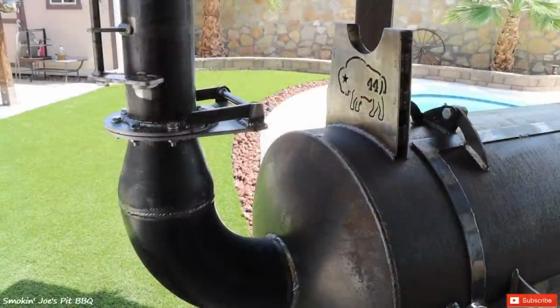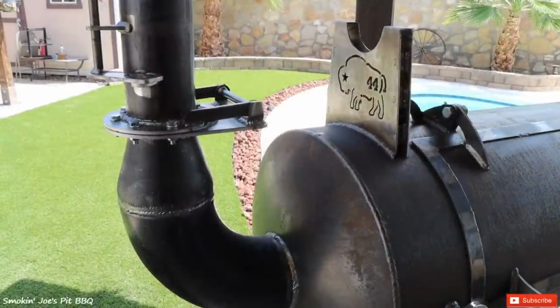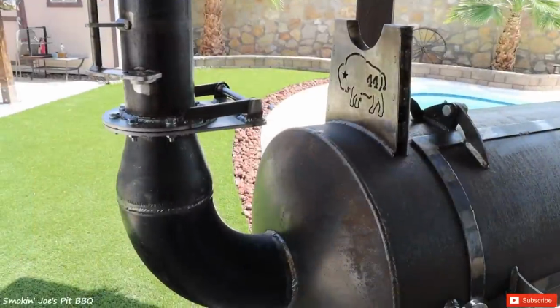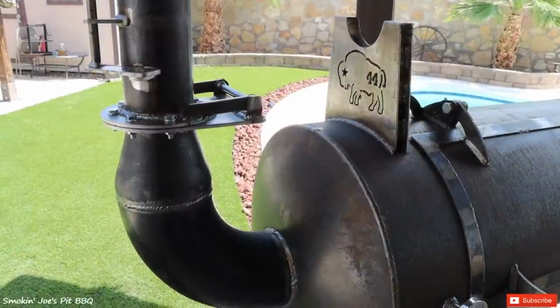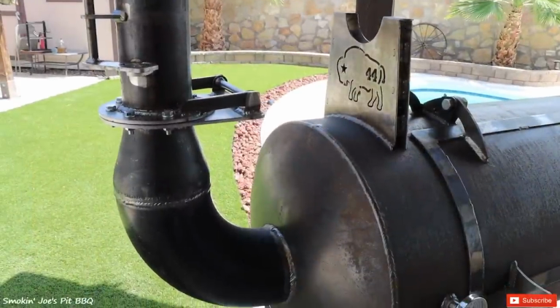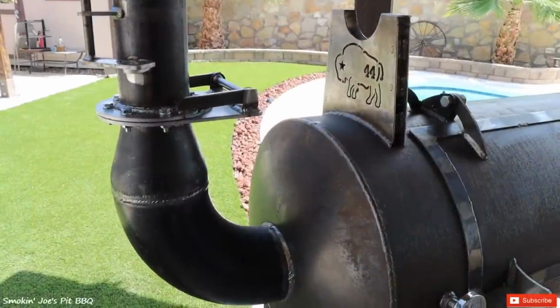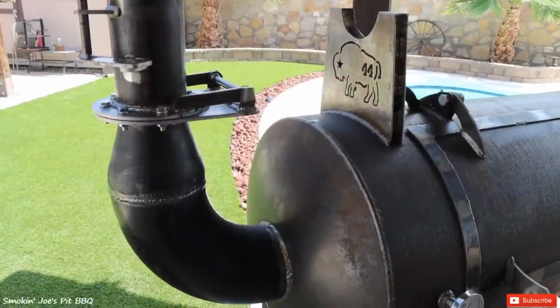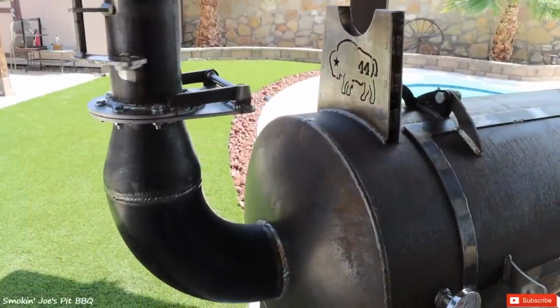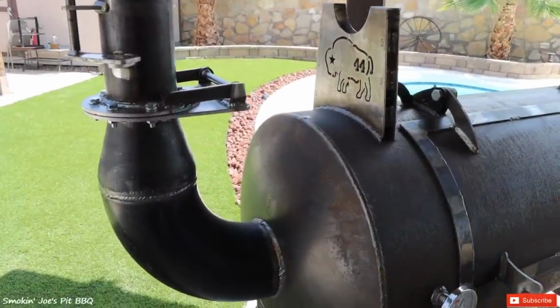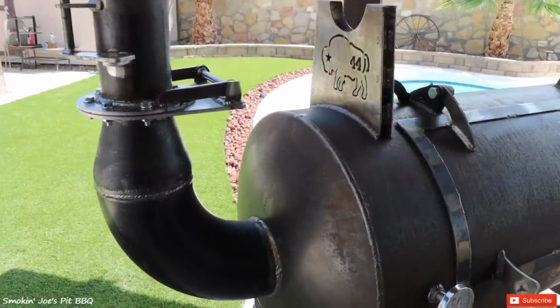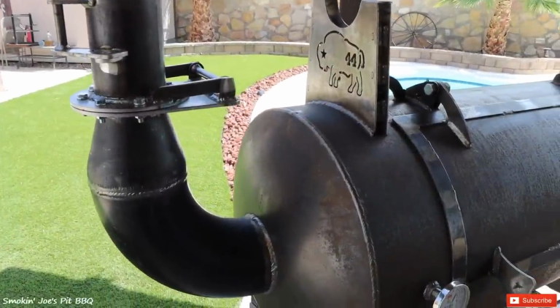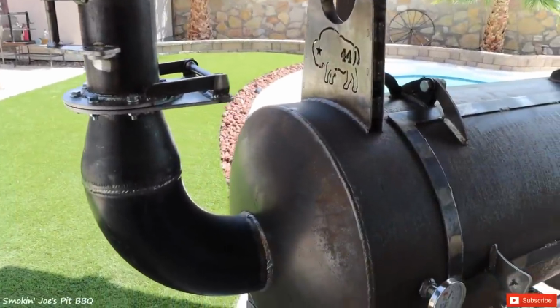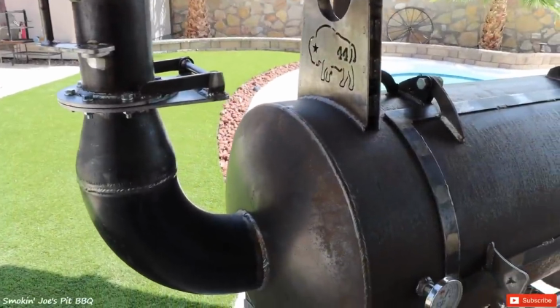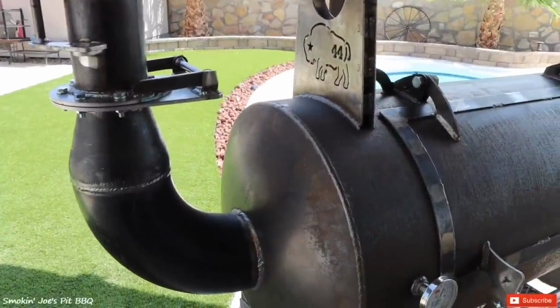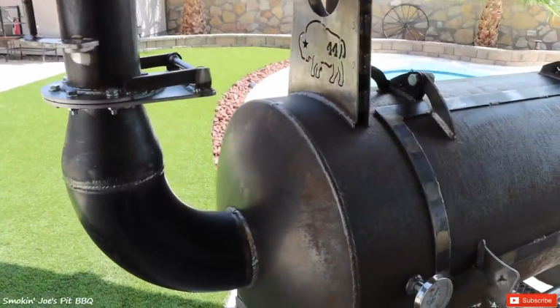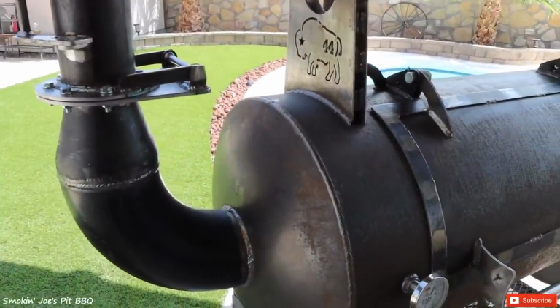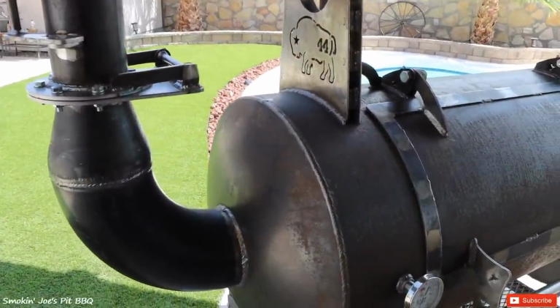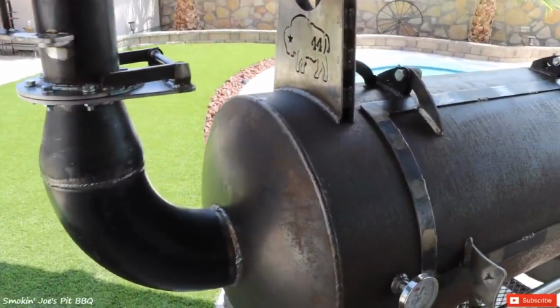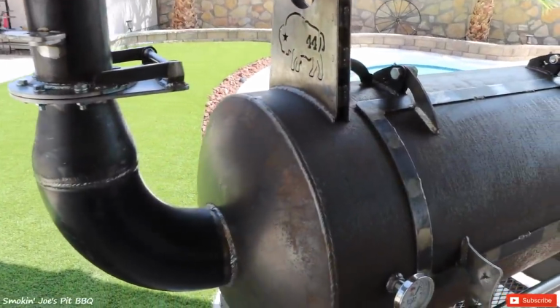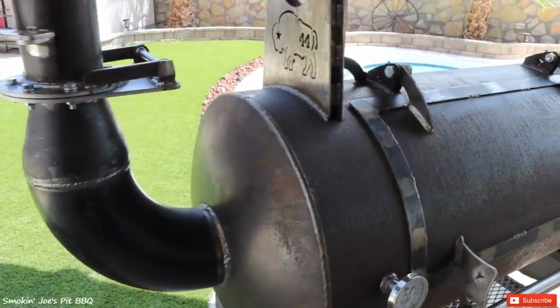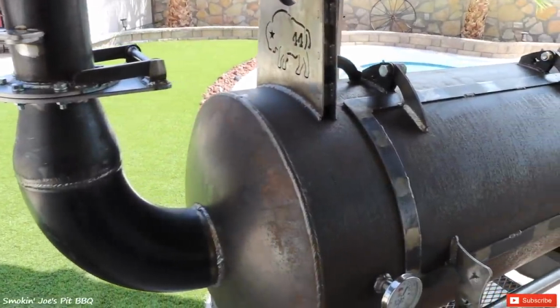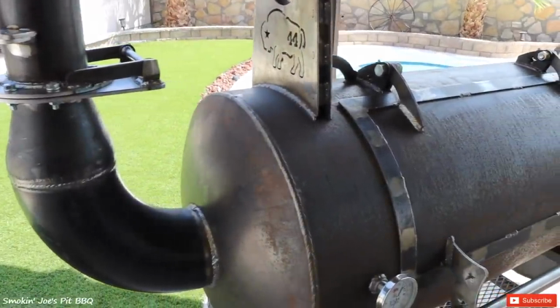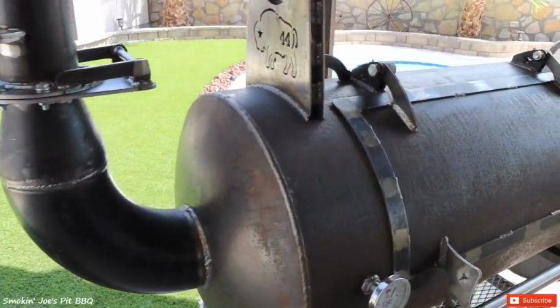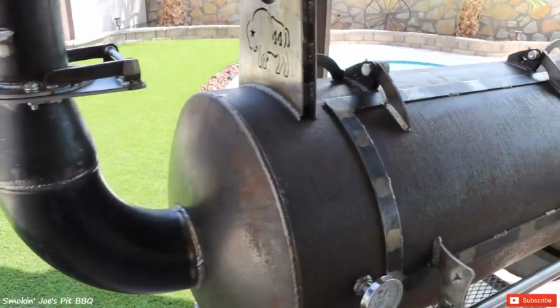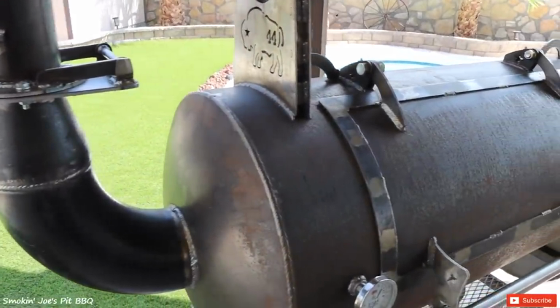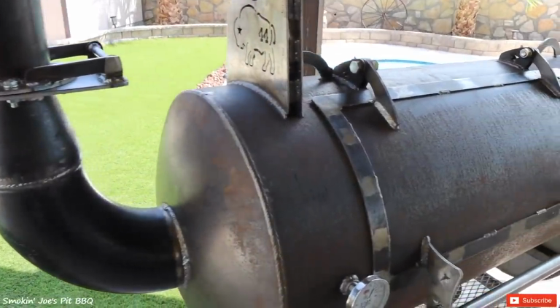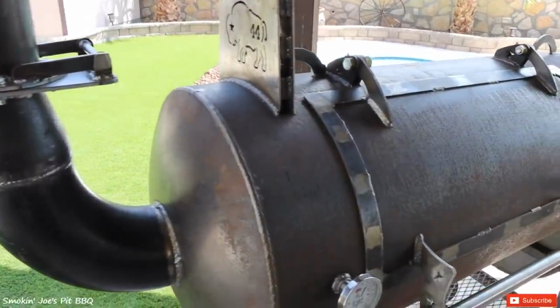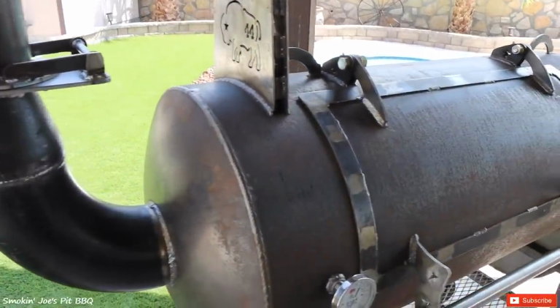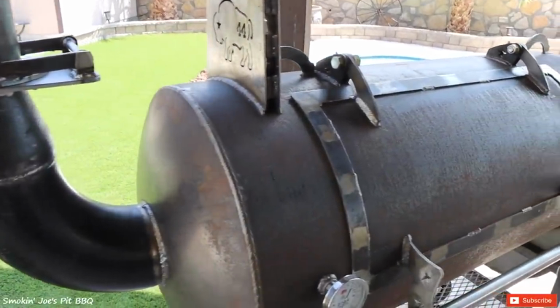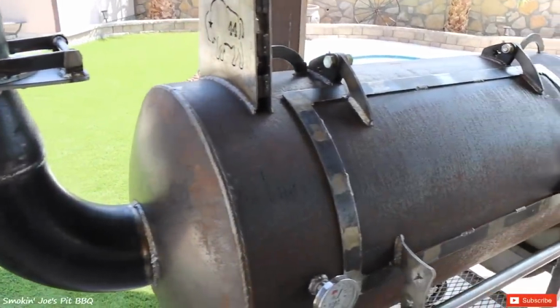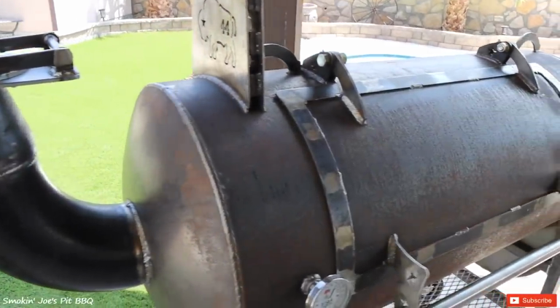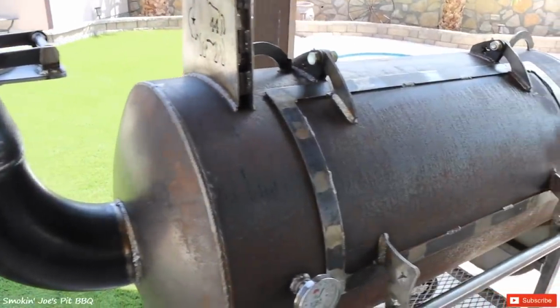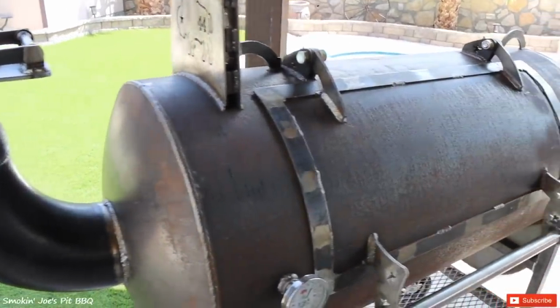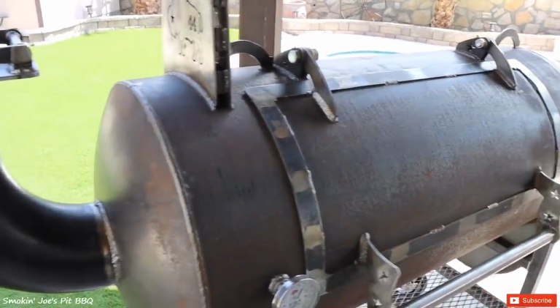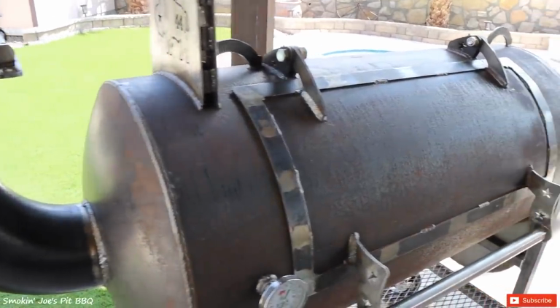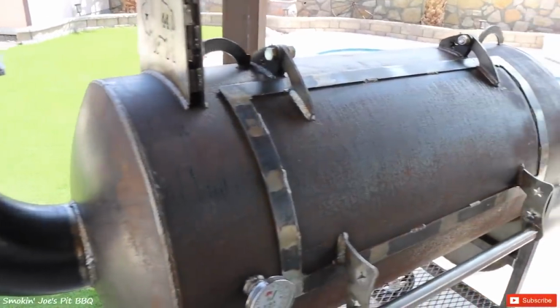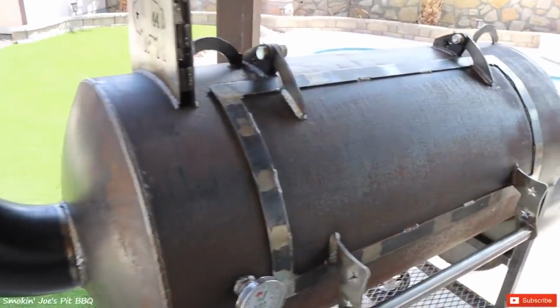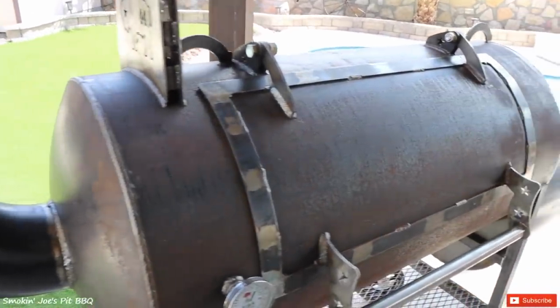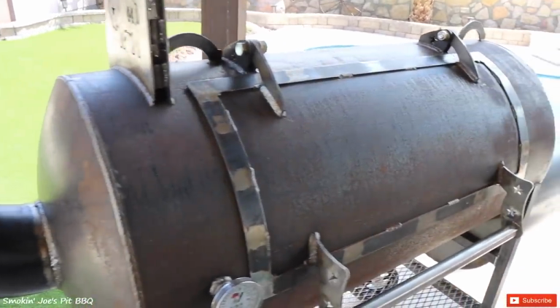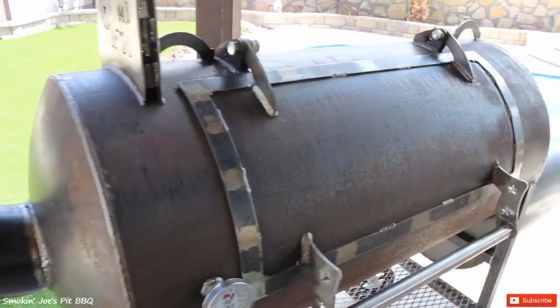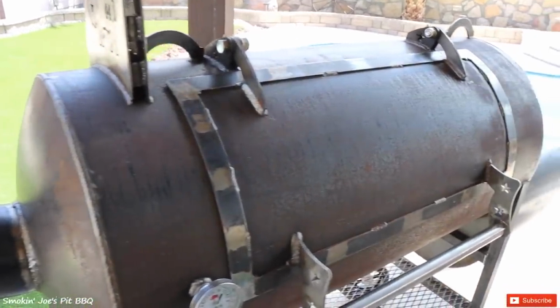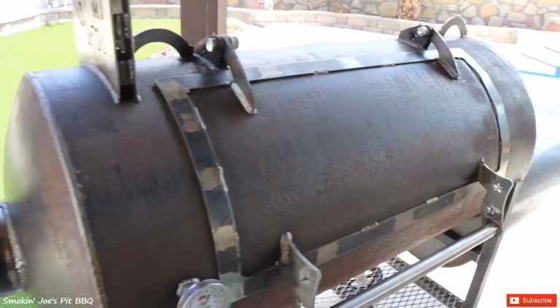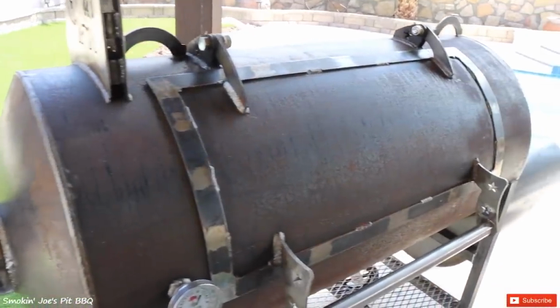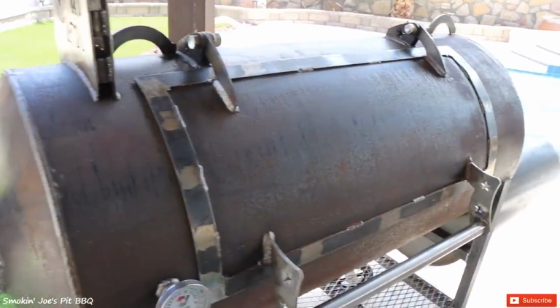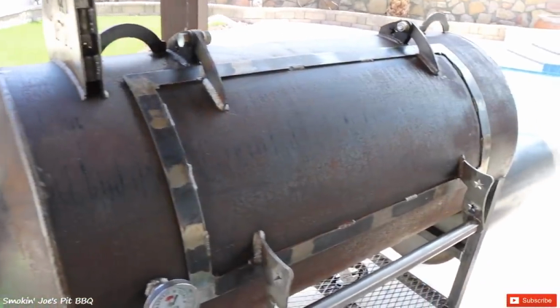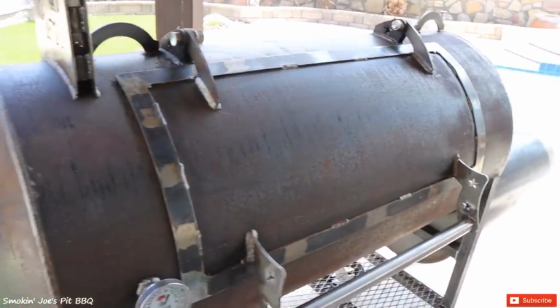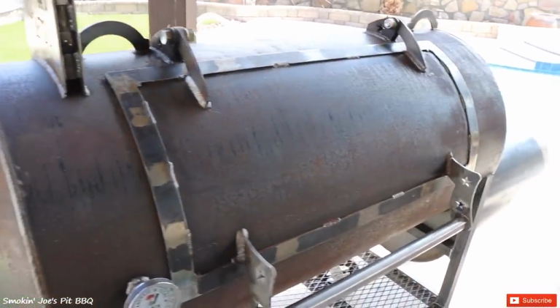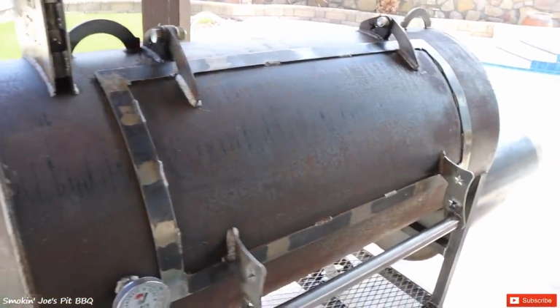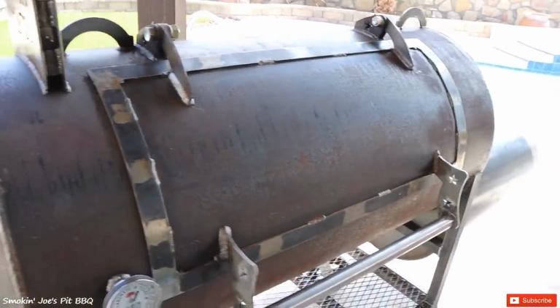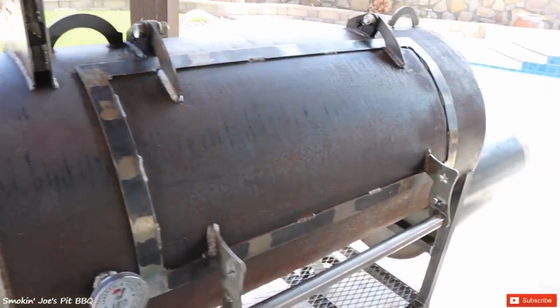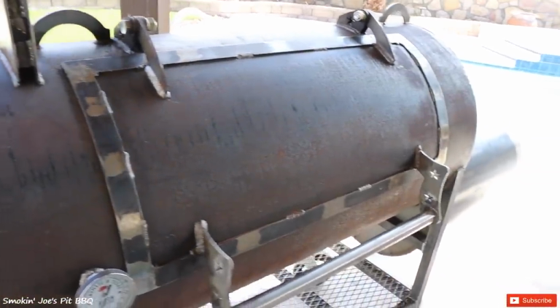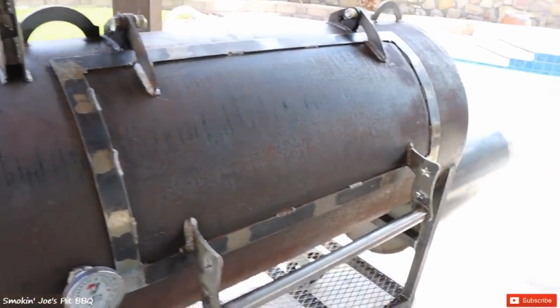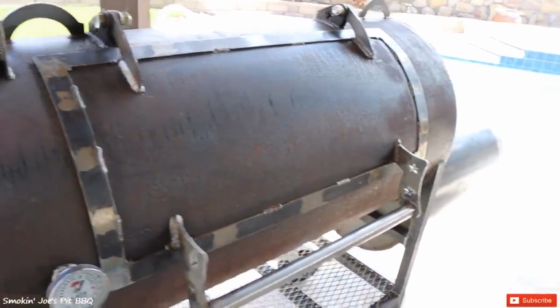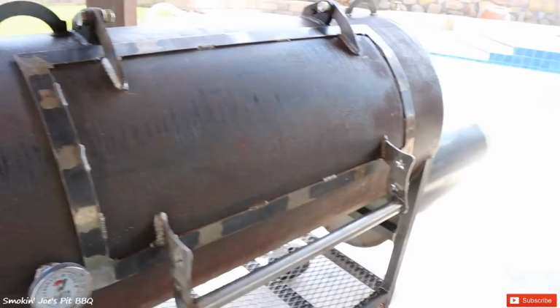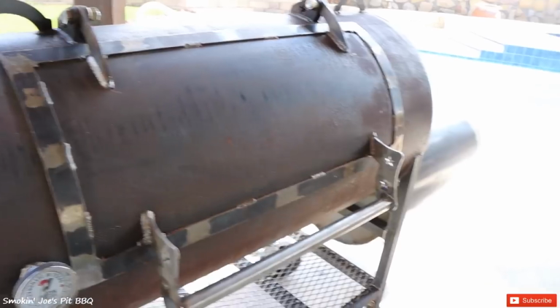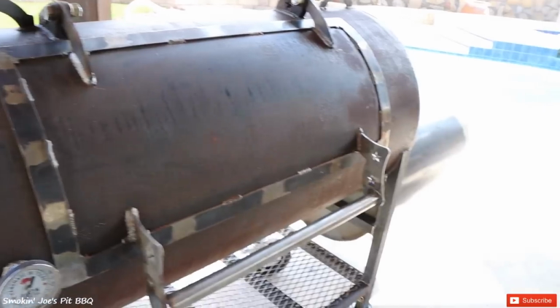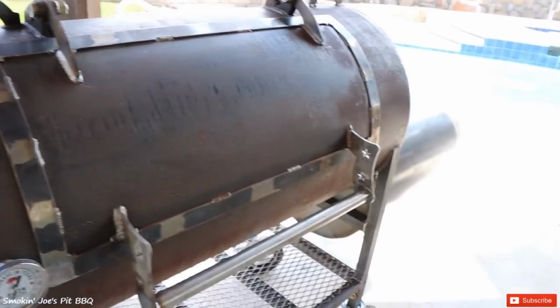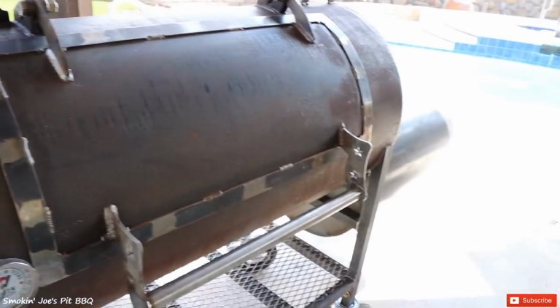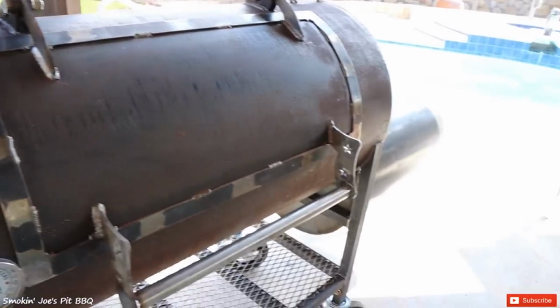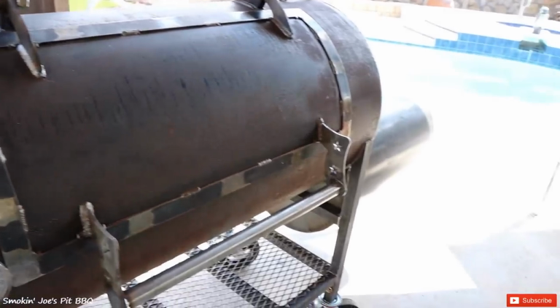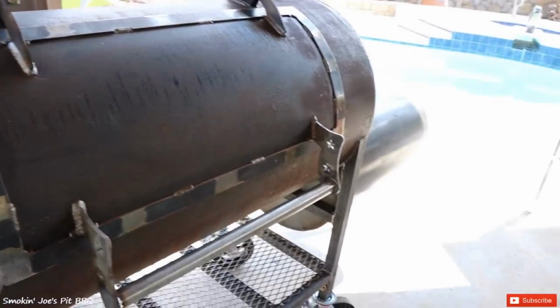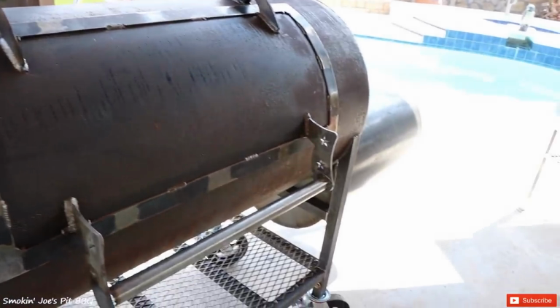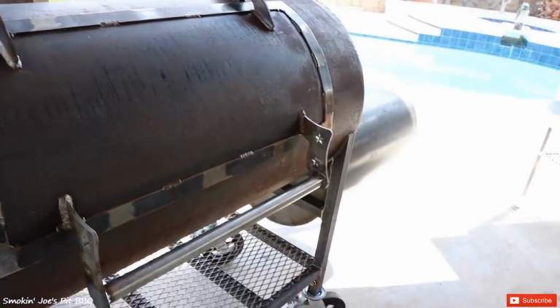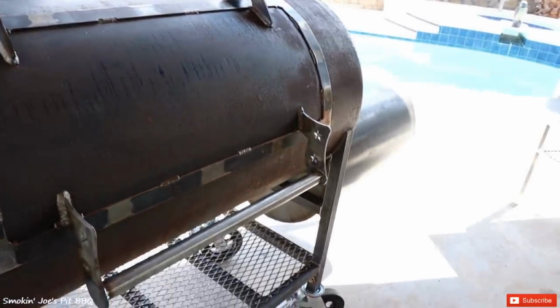Here's my brand new Bison Red Dog Backyard Pit. I gotta tell you, this thing is a beast. Look at that bad boy.